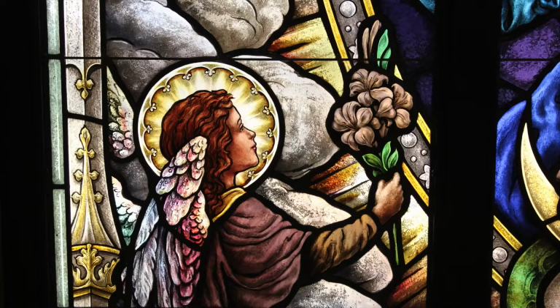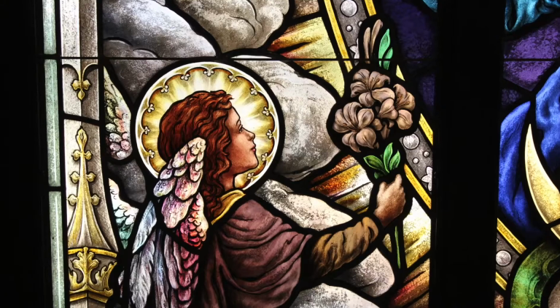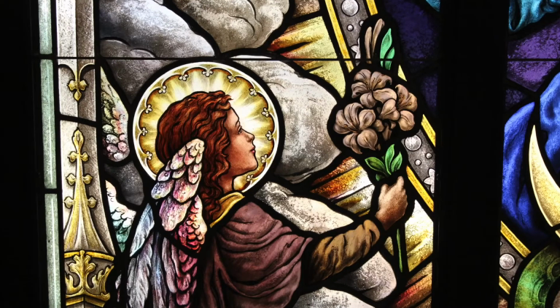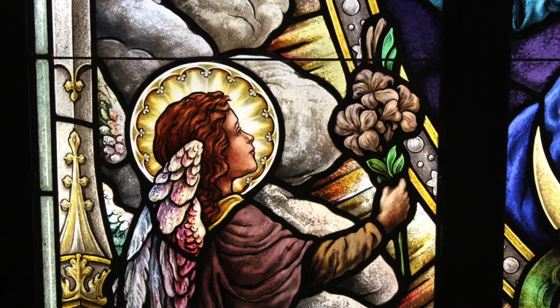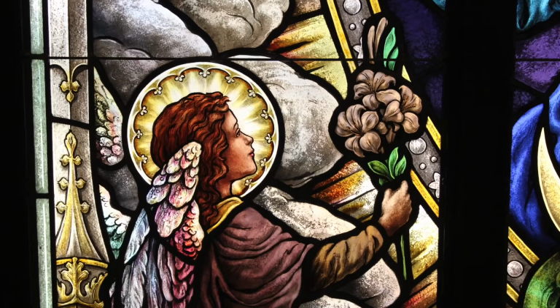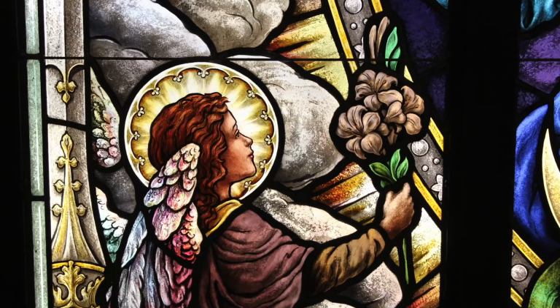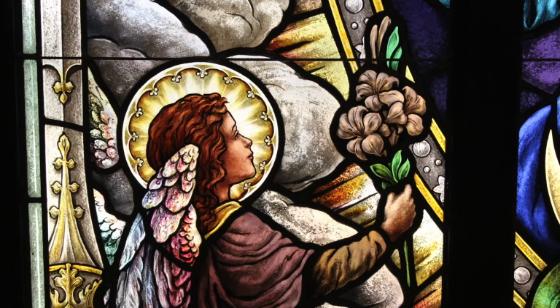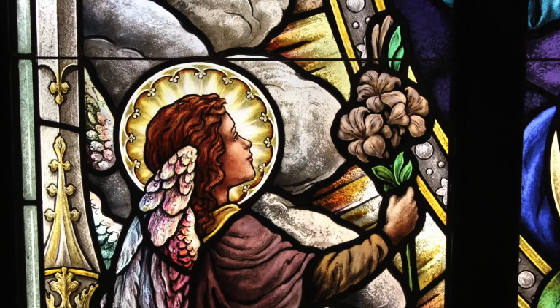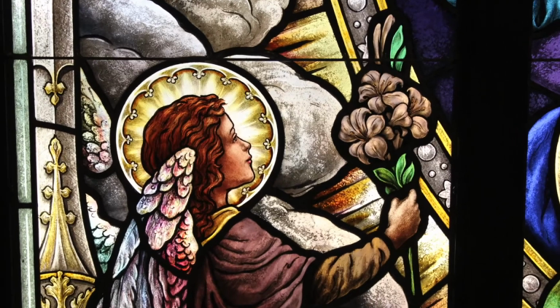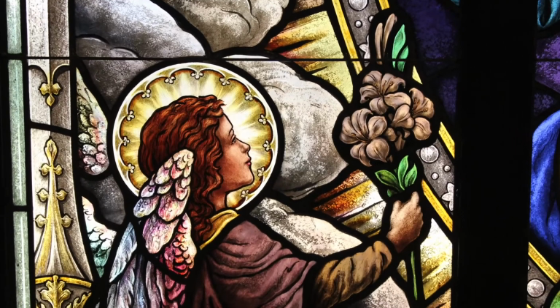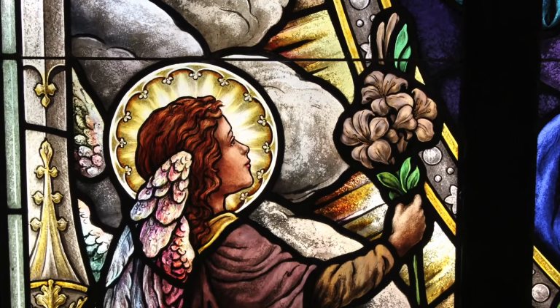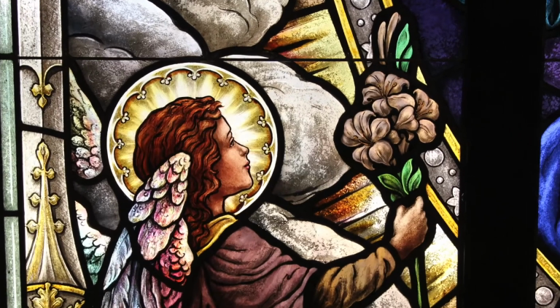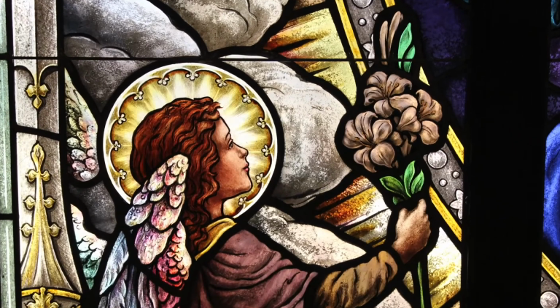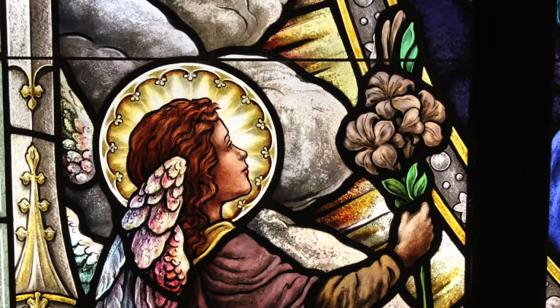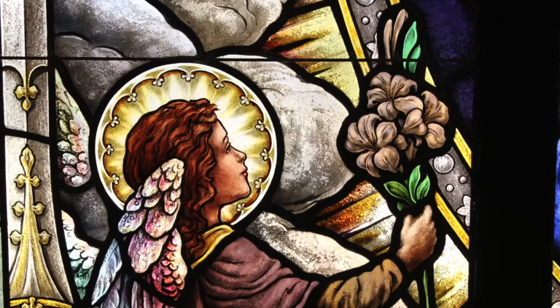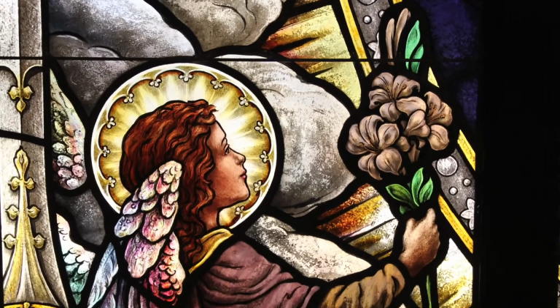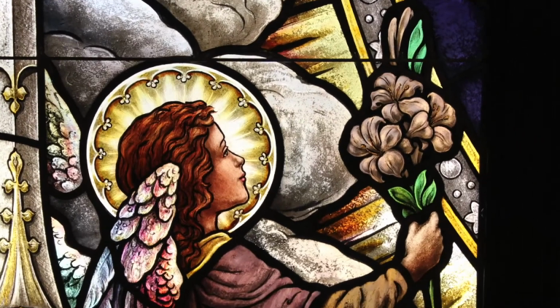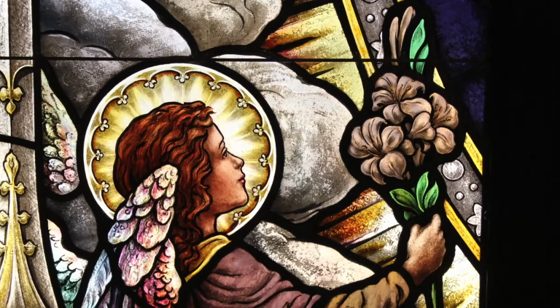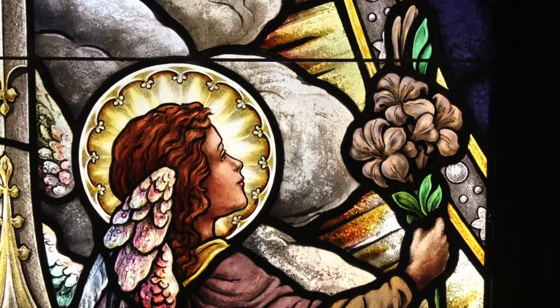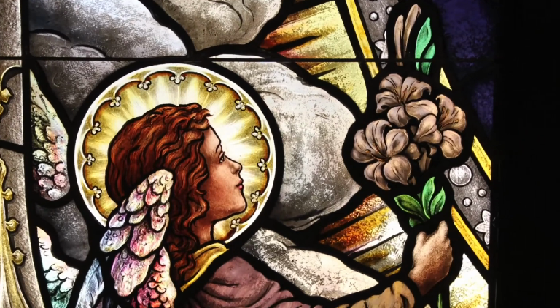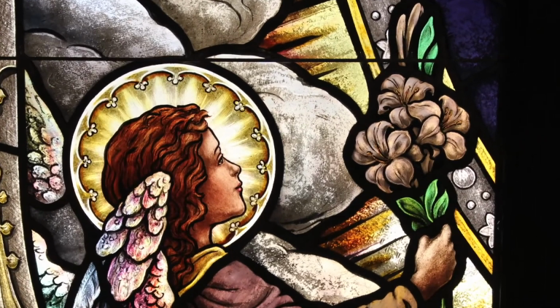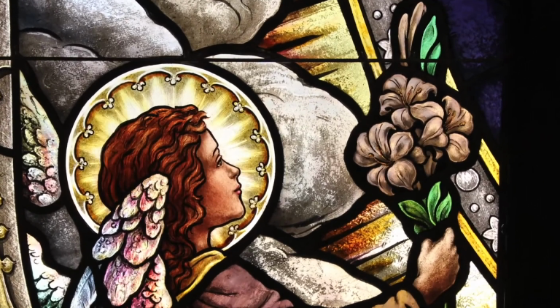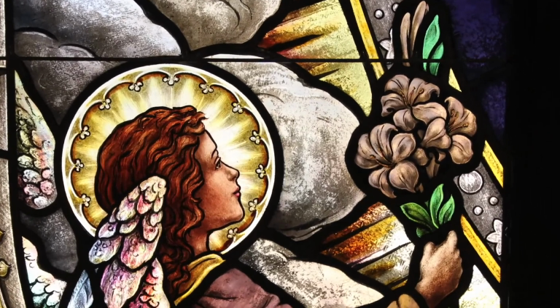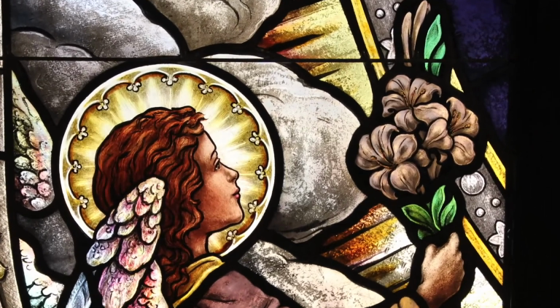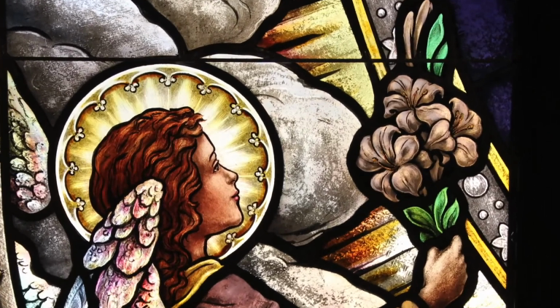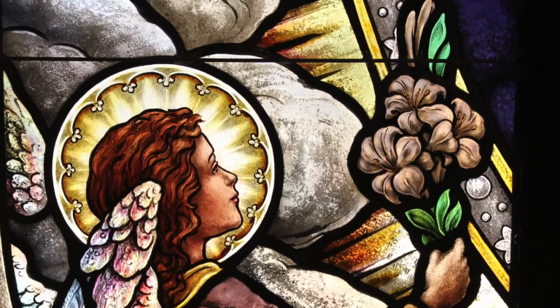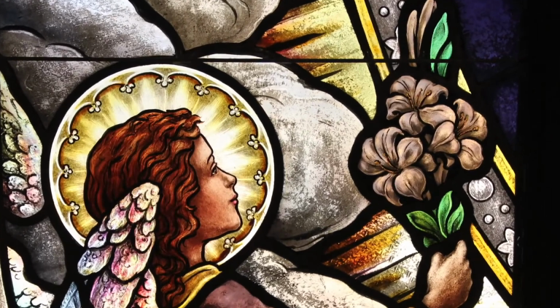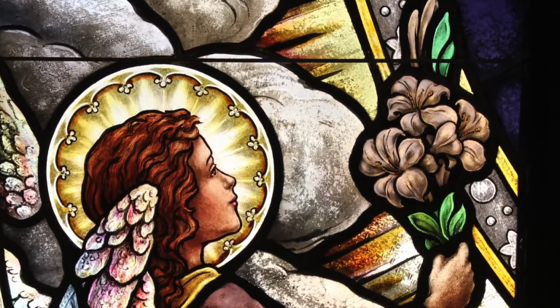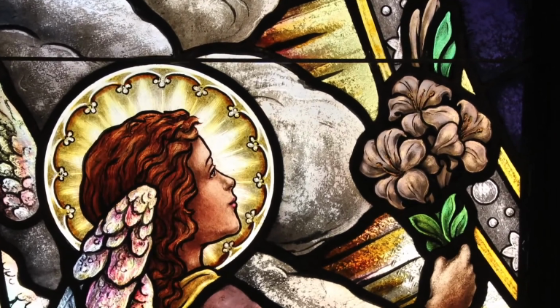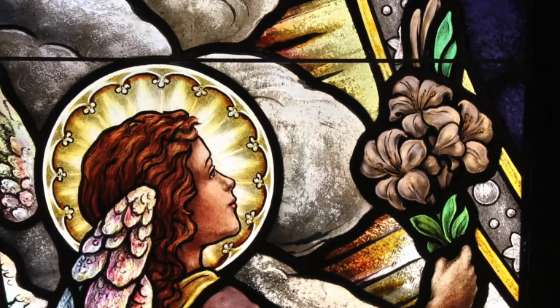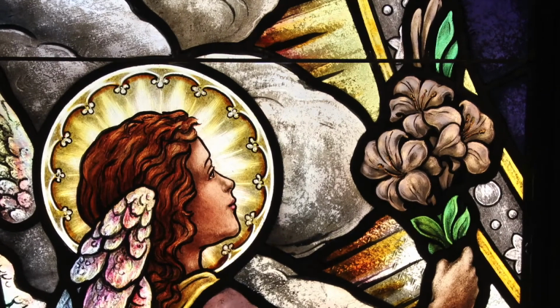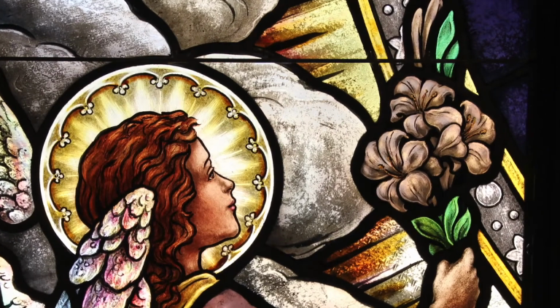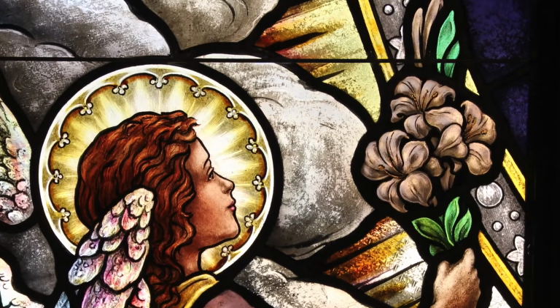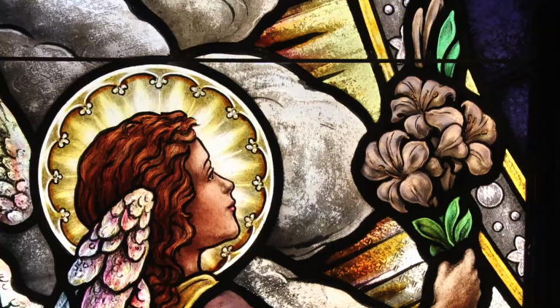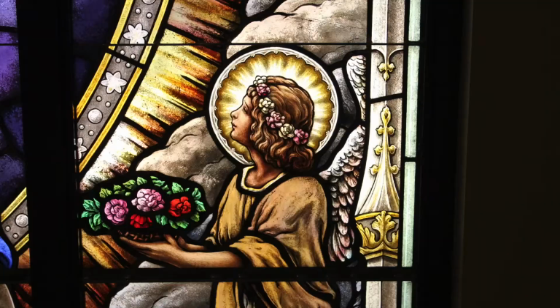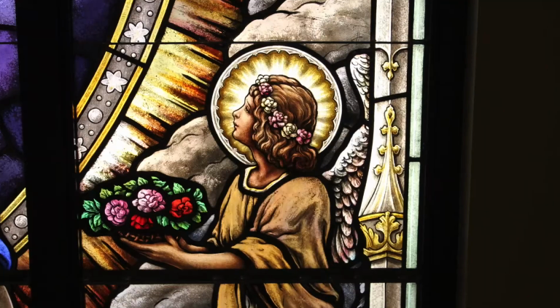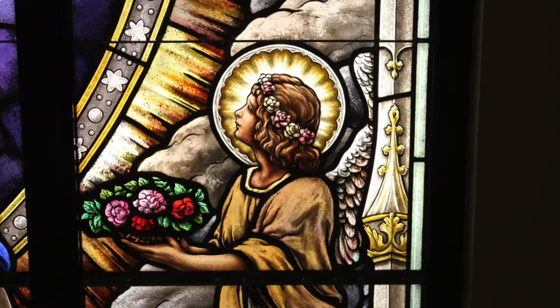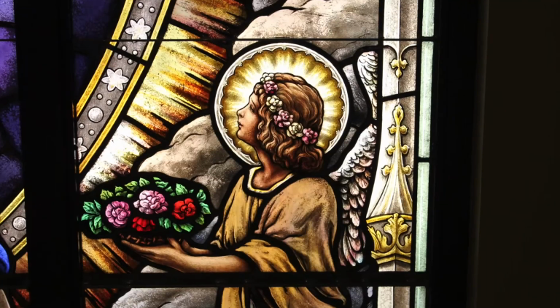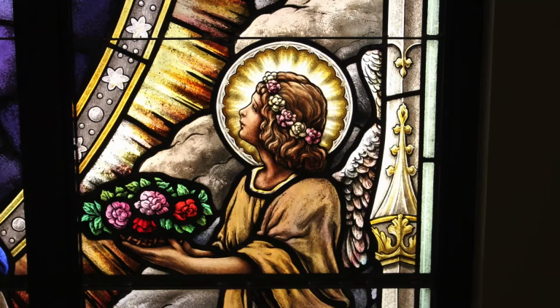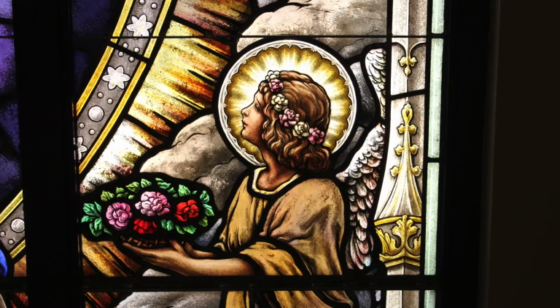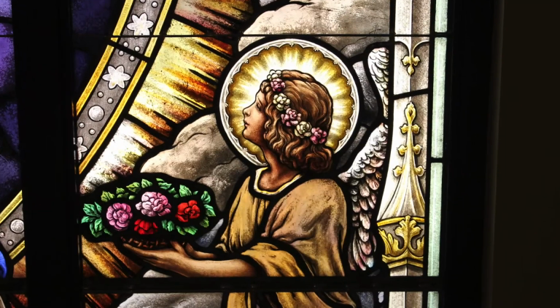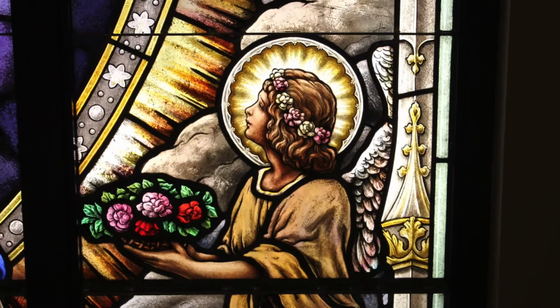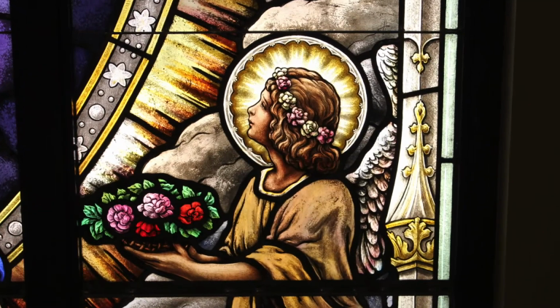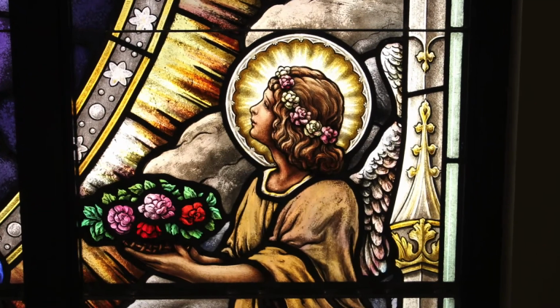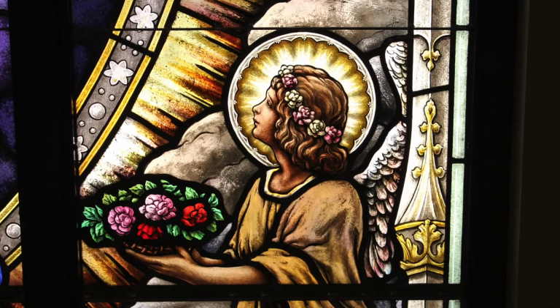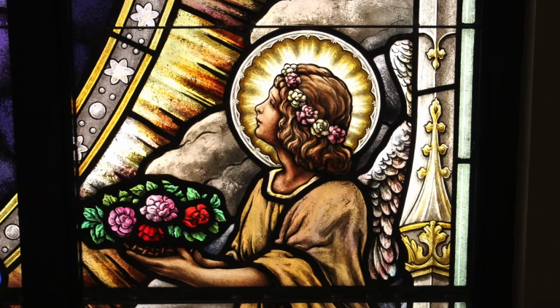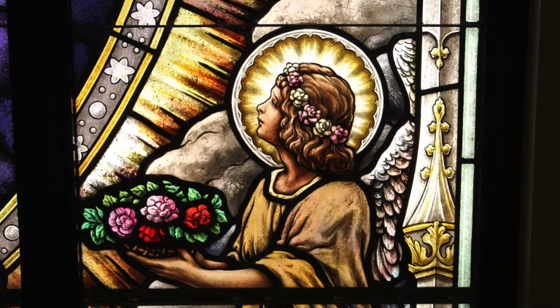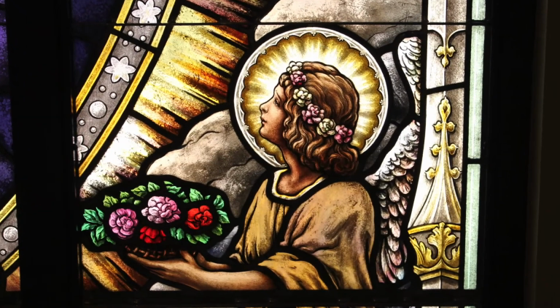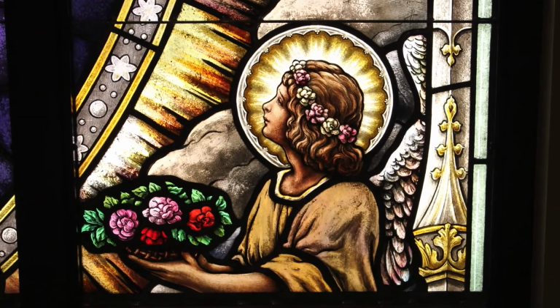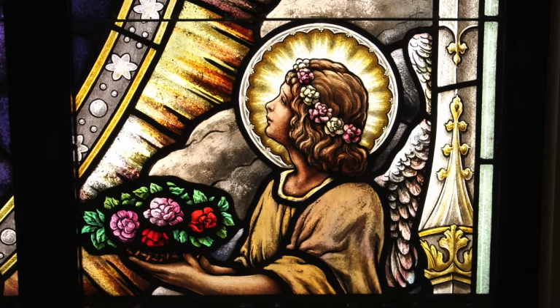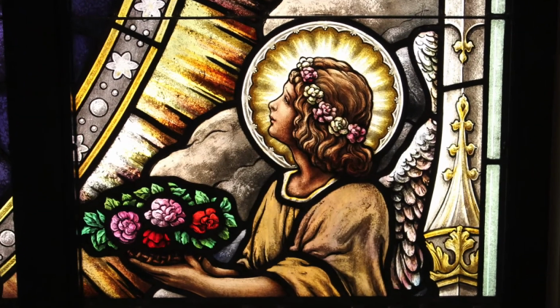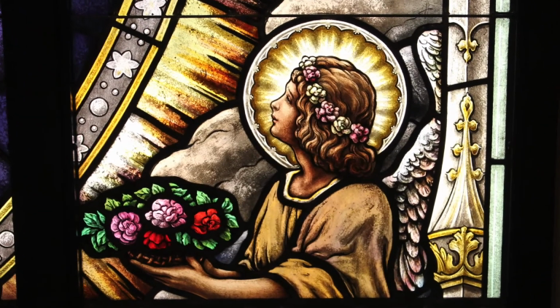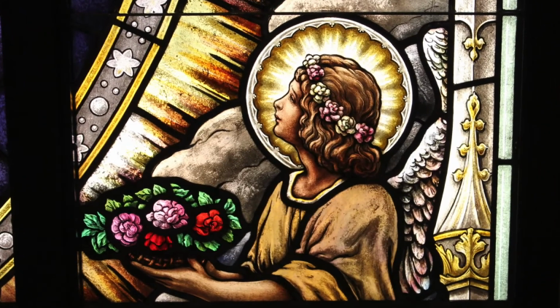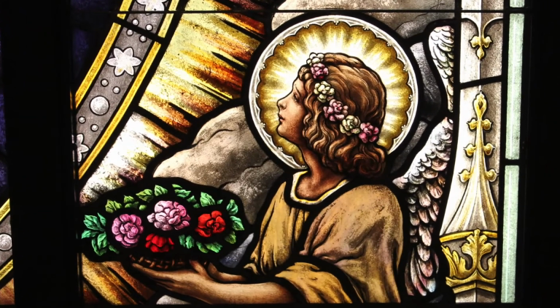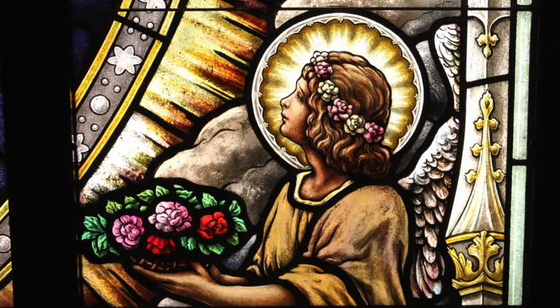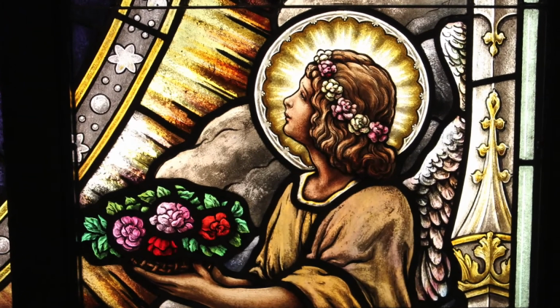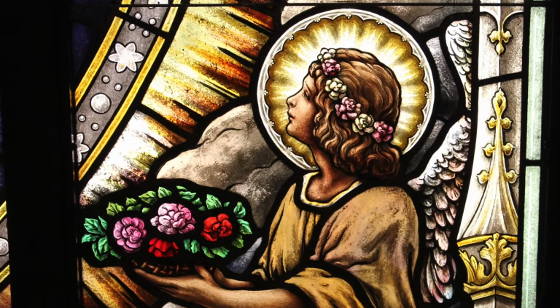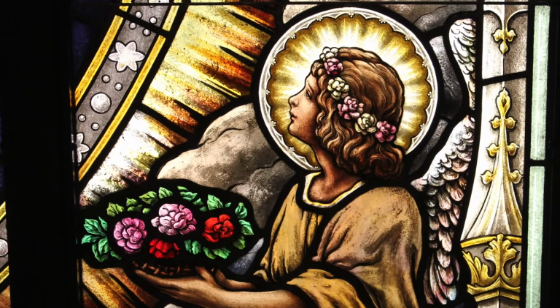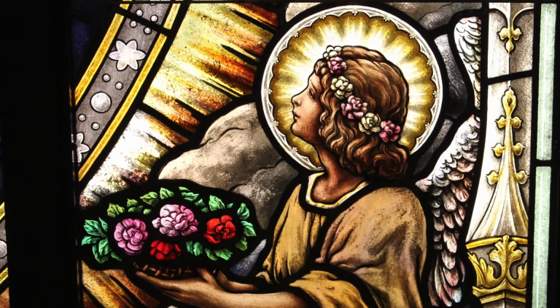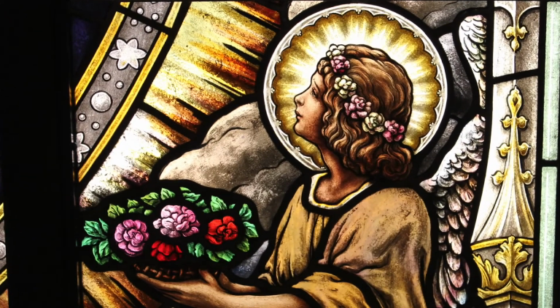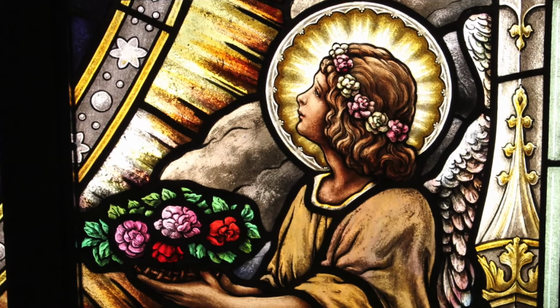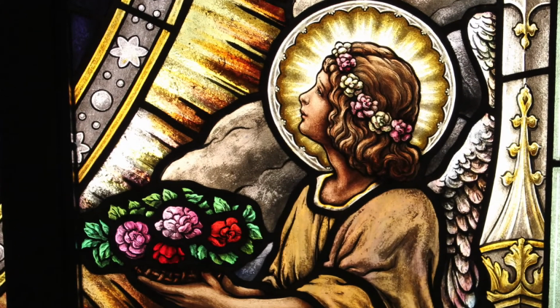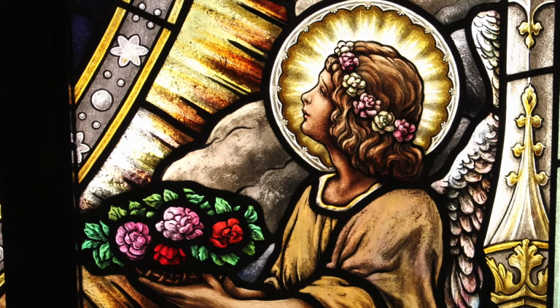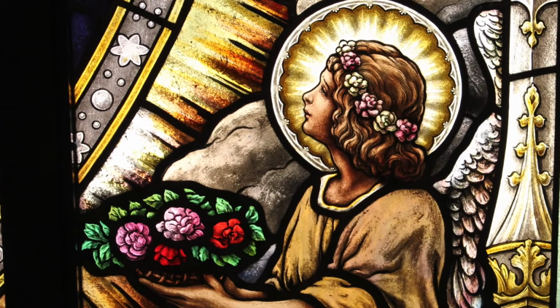To the left and right of the center imagery, we find two angels holding the traditional Marian symbols — lilies and roses.